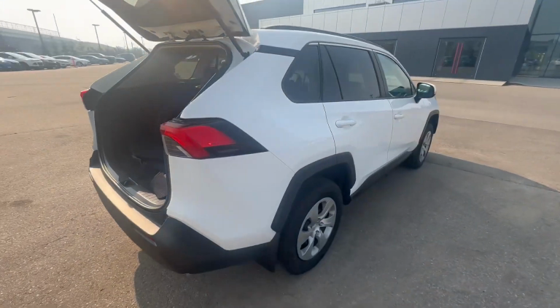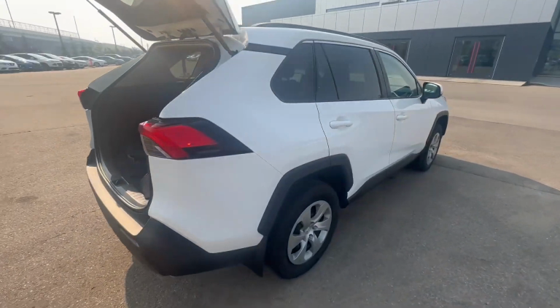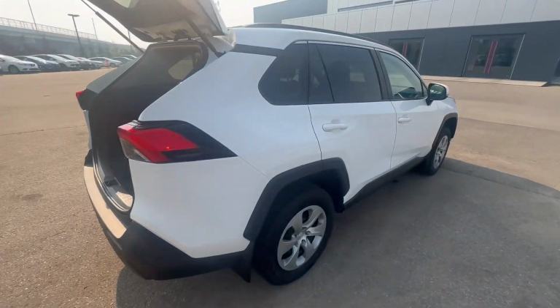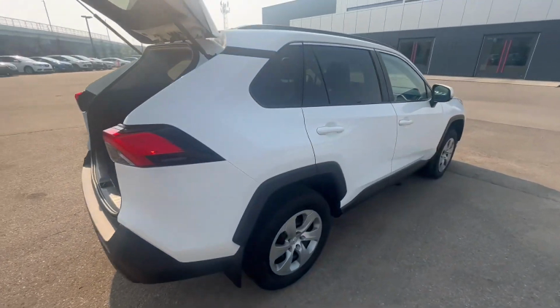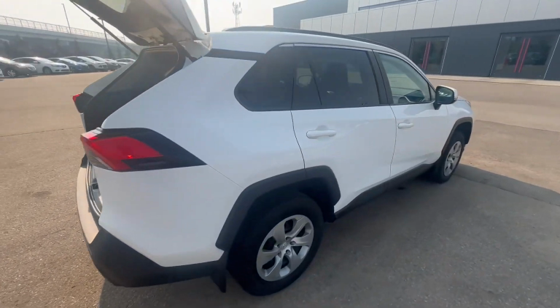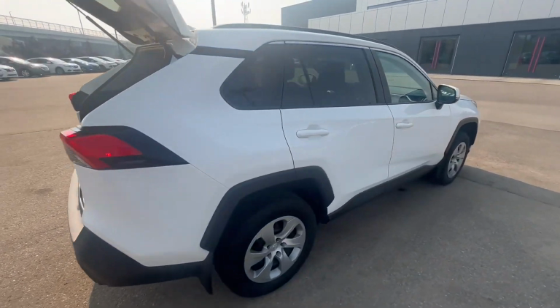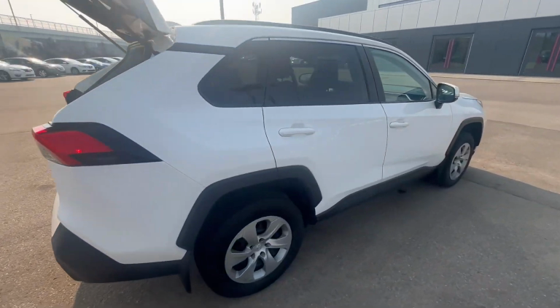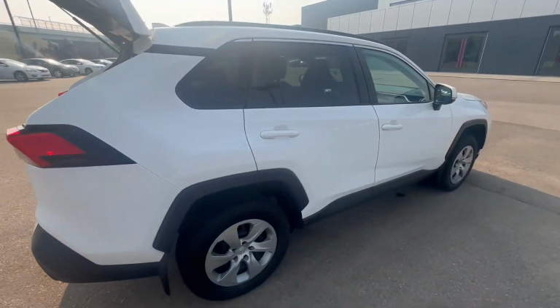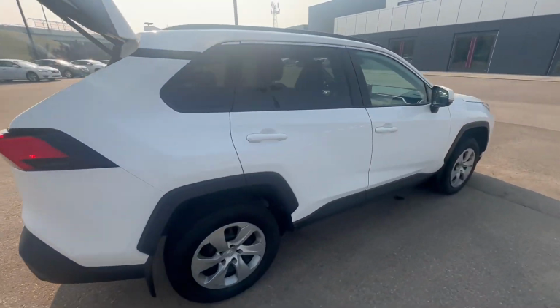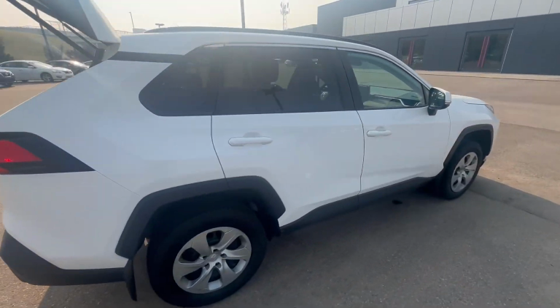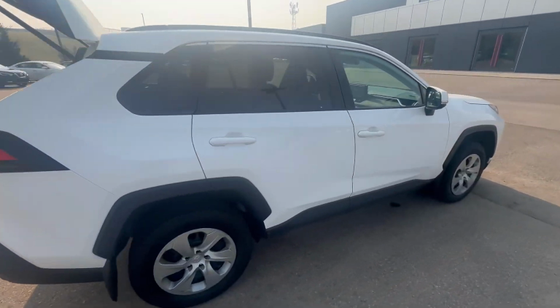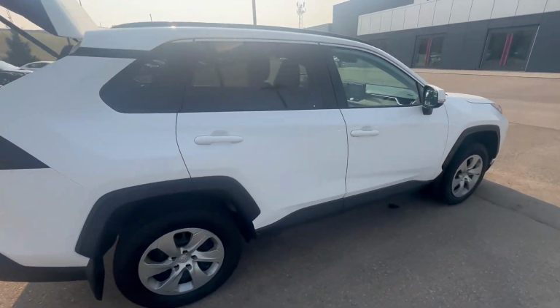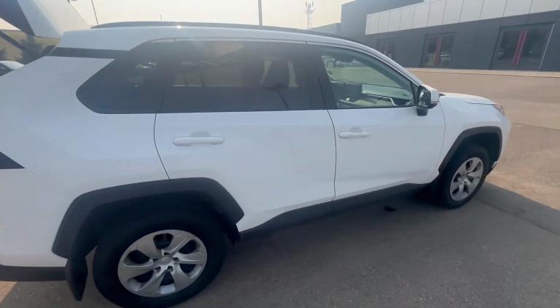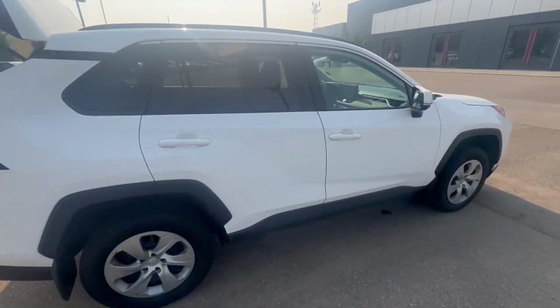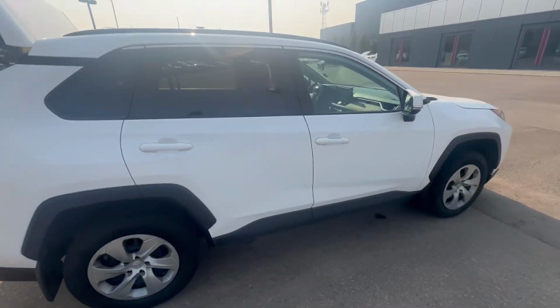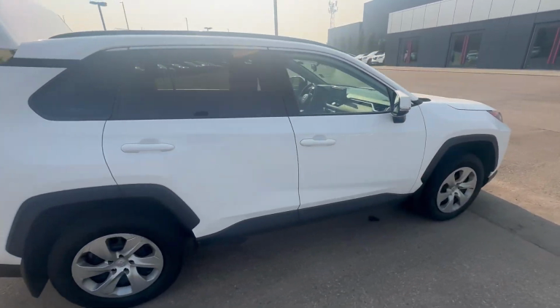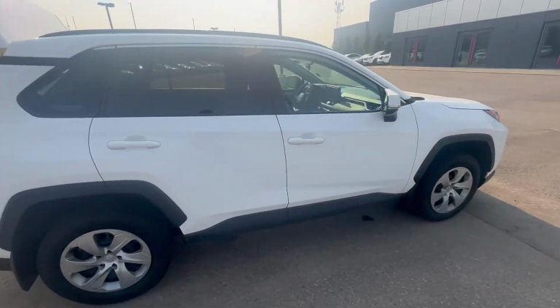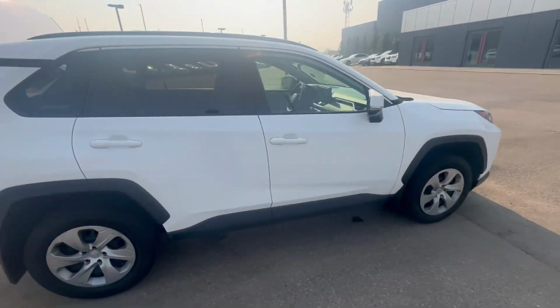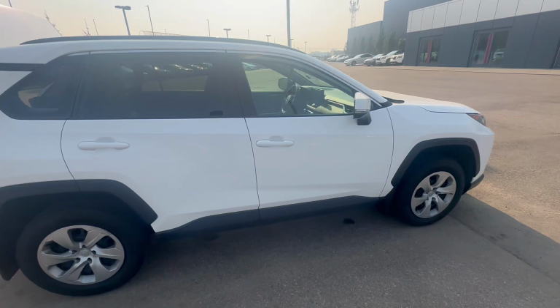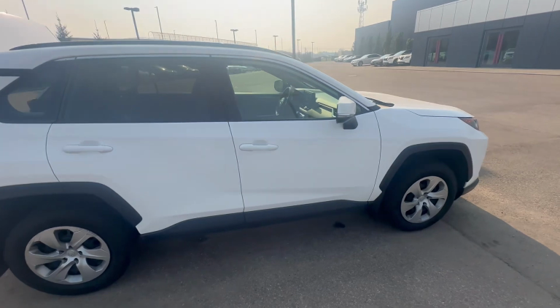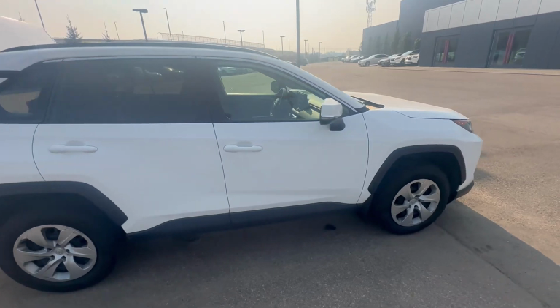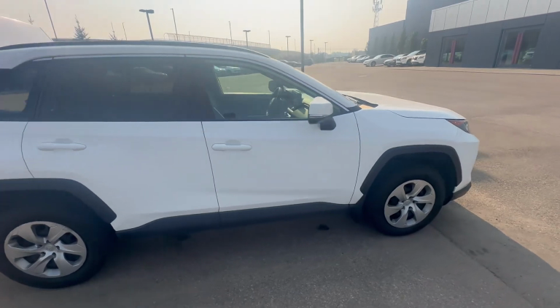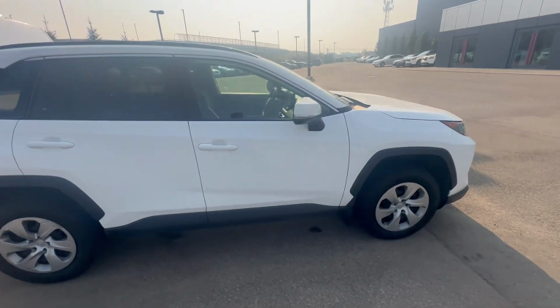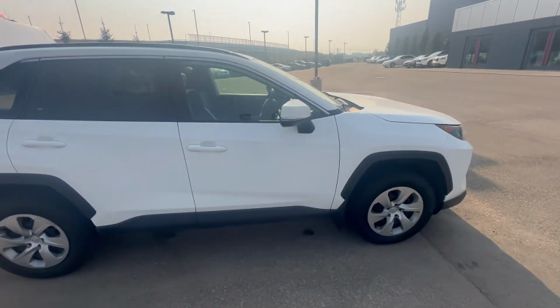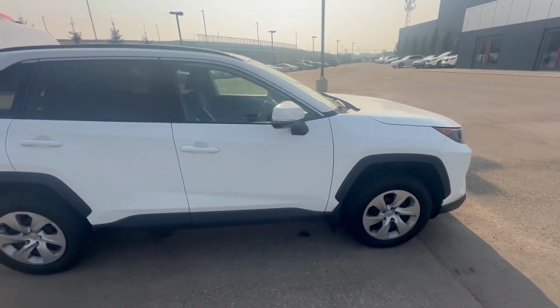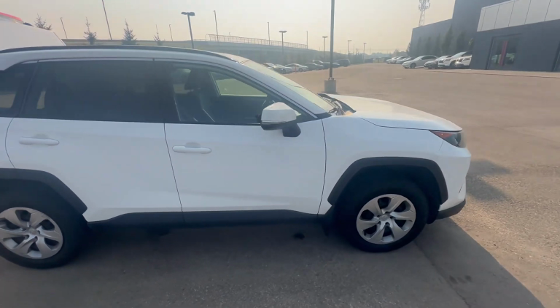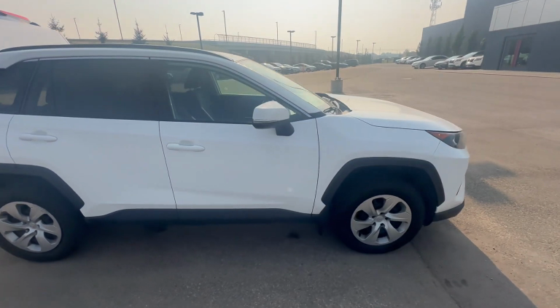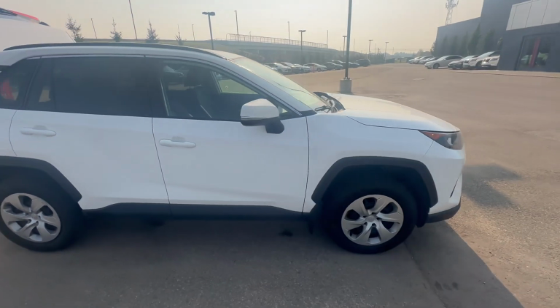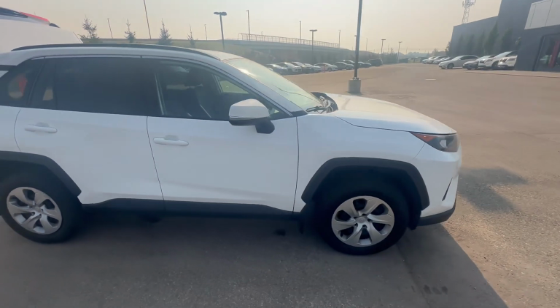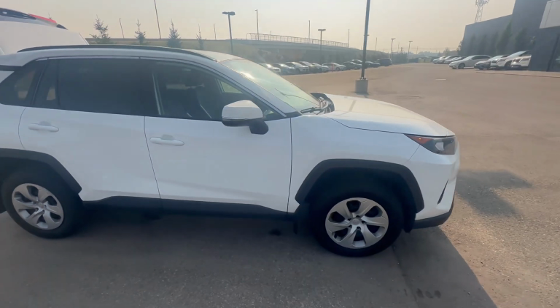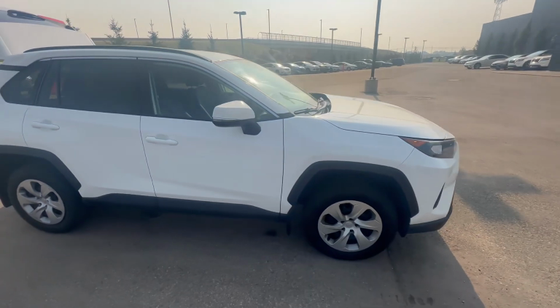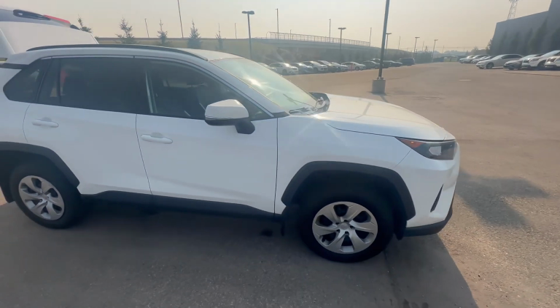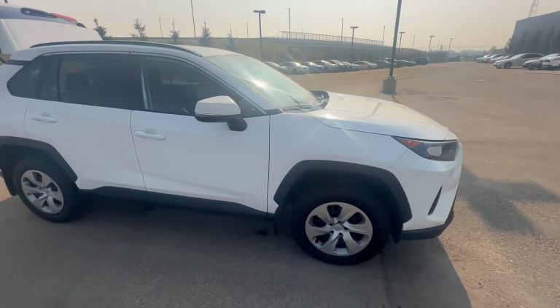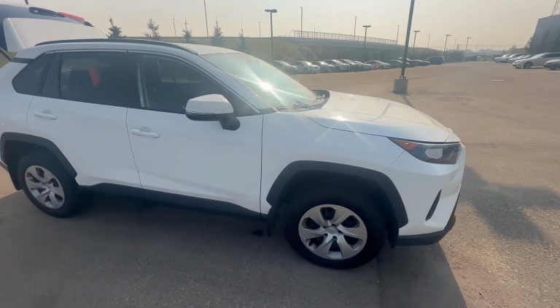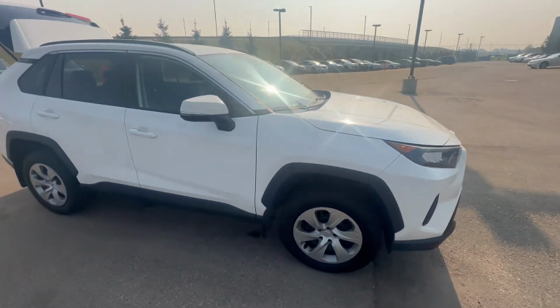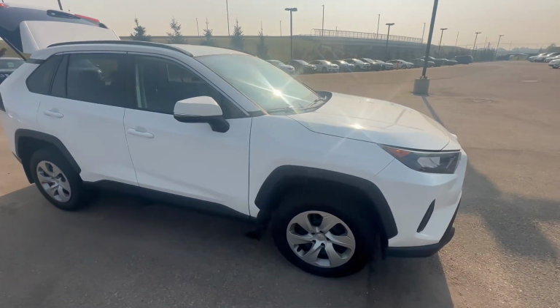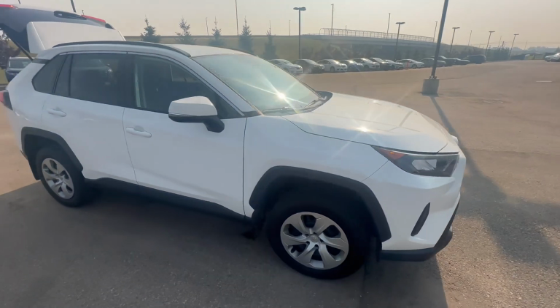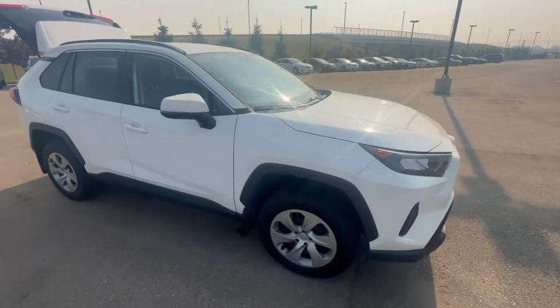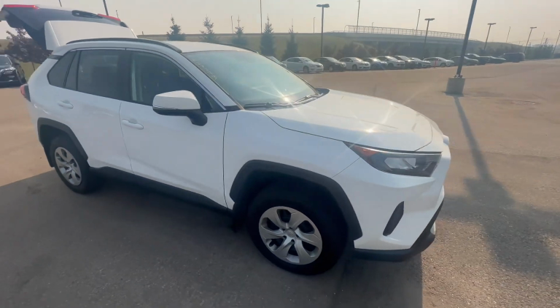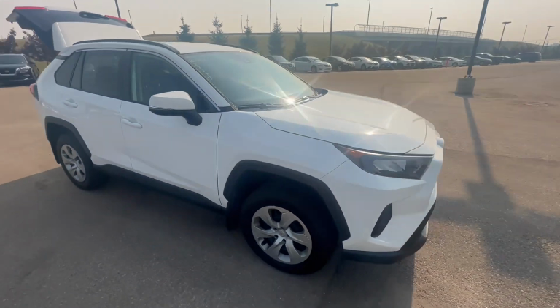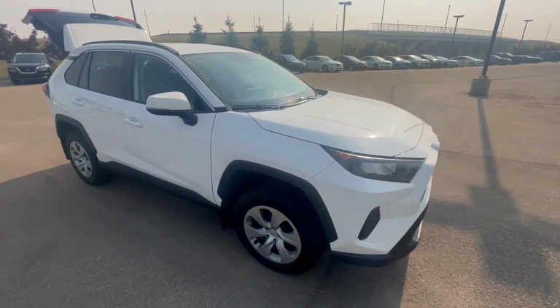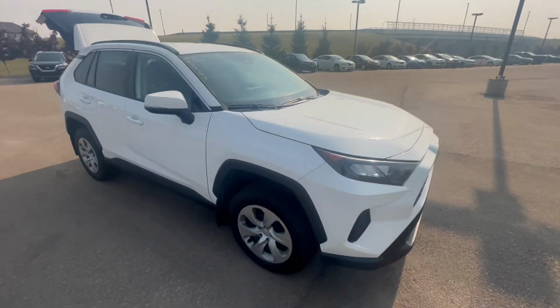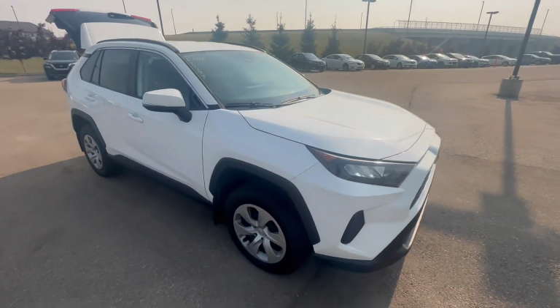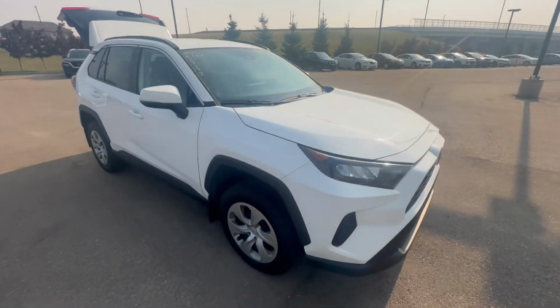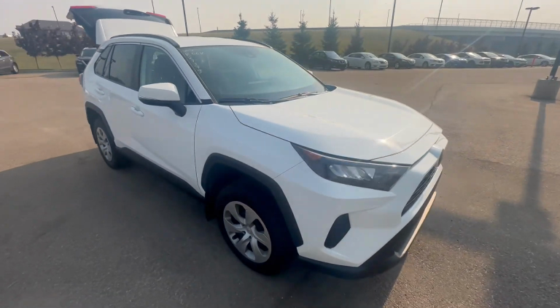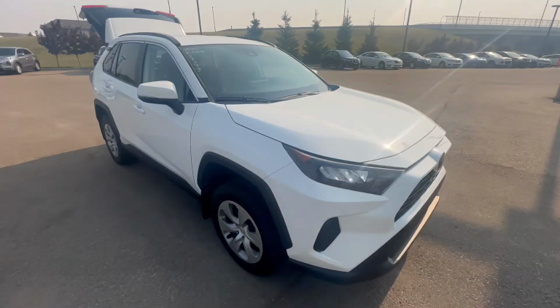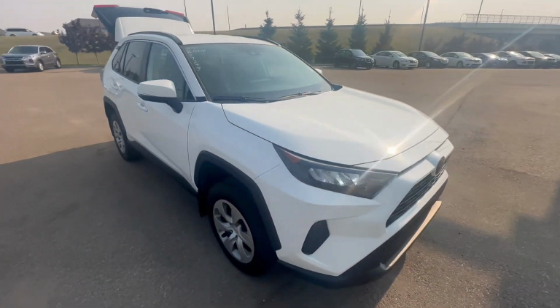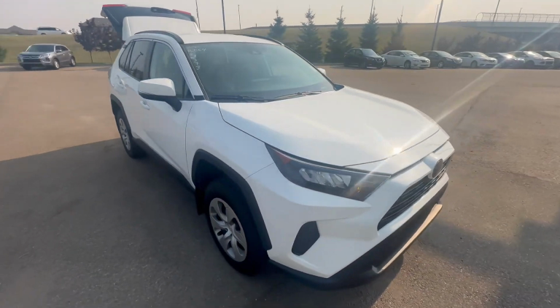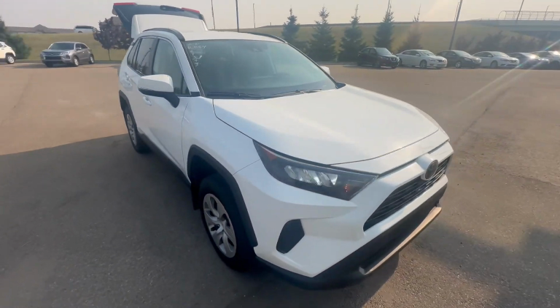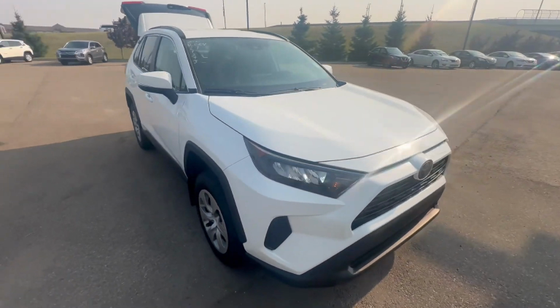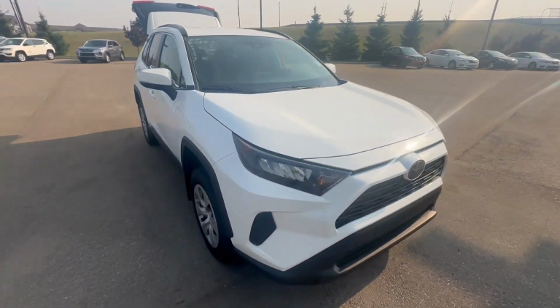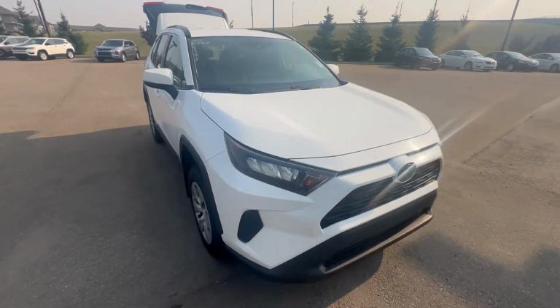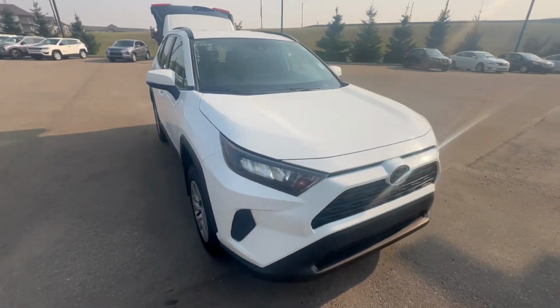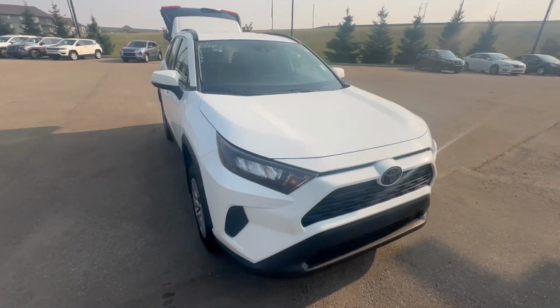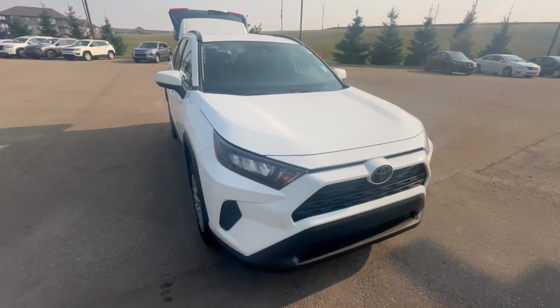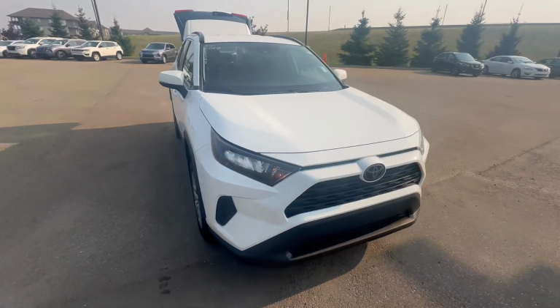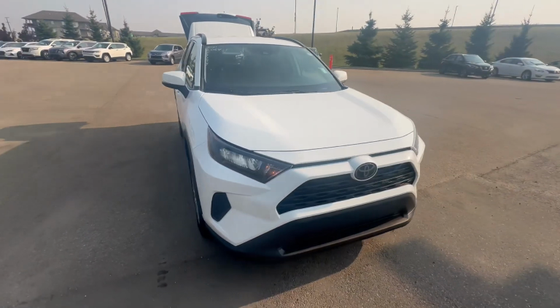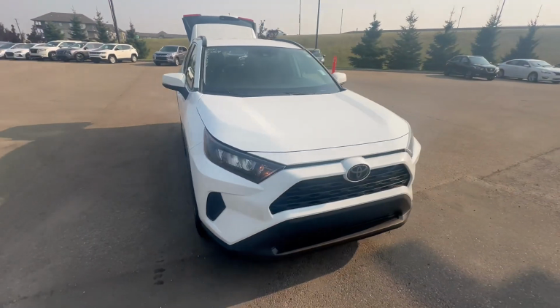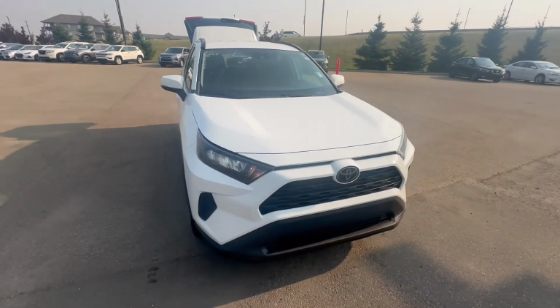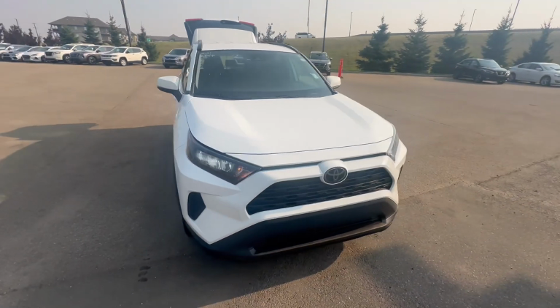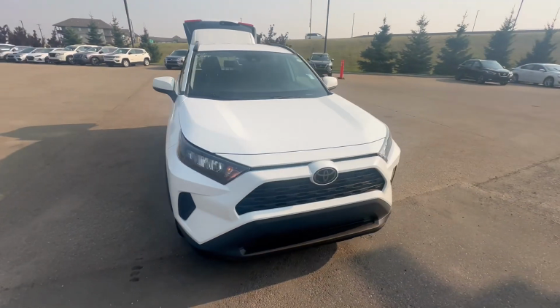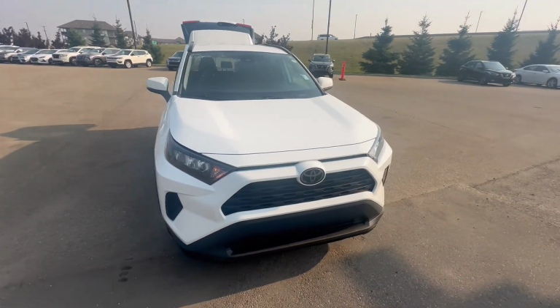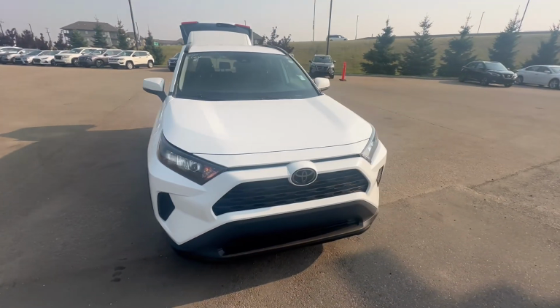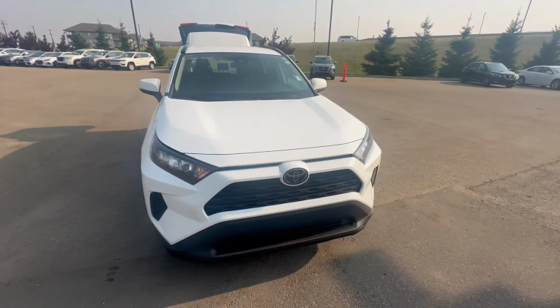Let me know when you want to come in and view it in person, or just give me a call if you have any questions: 780-456-1449. Thank you.